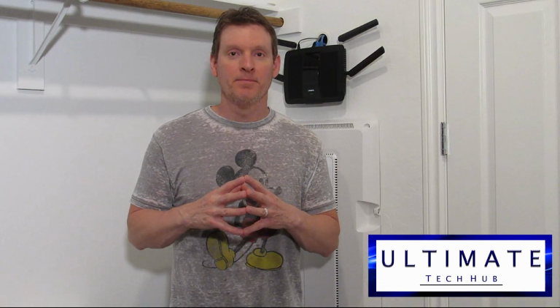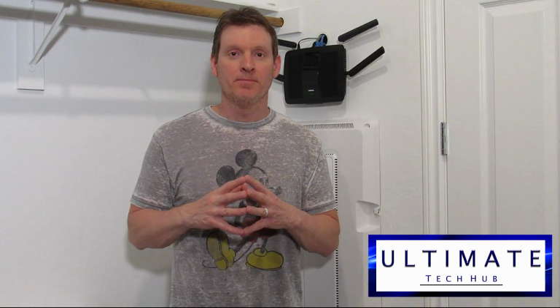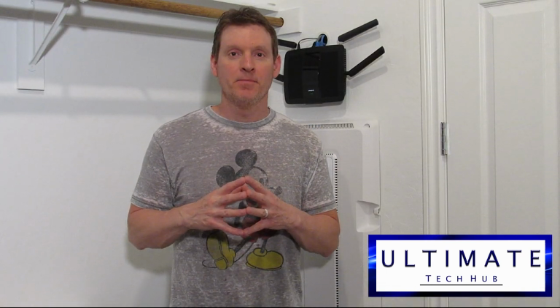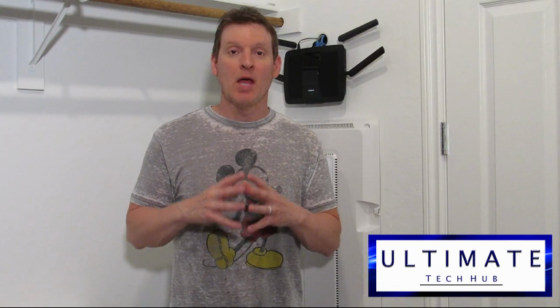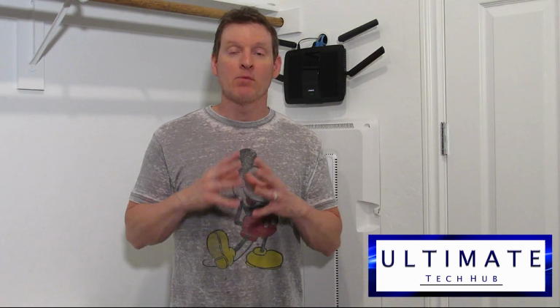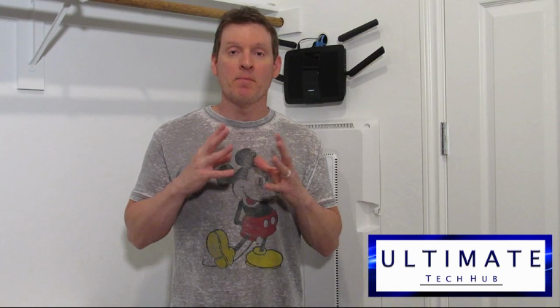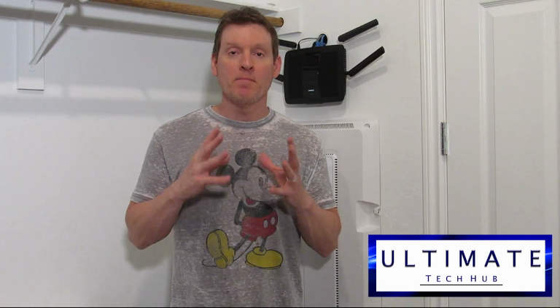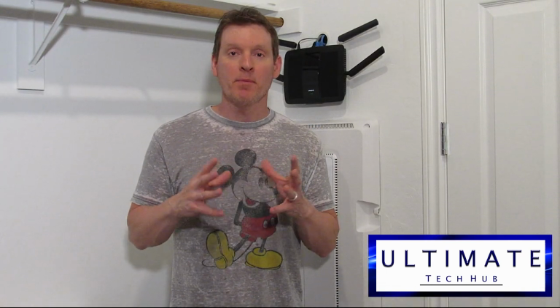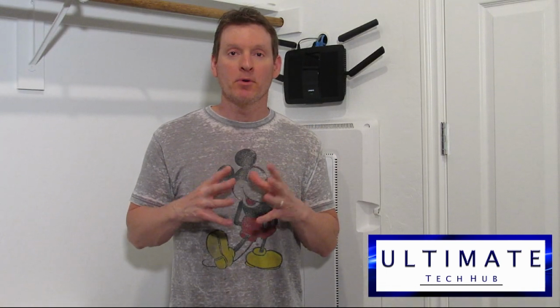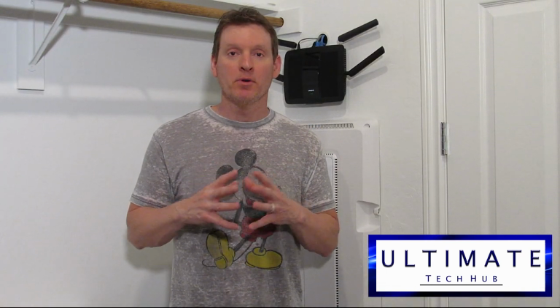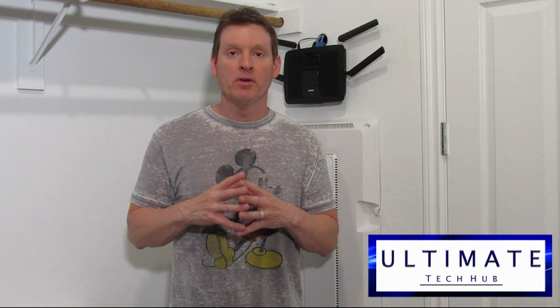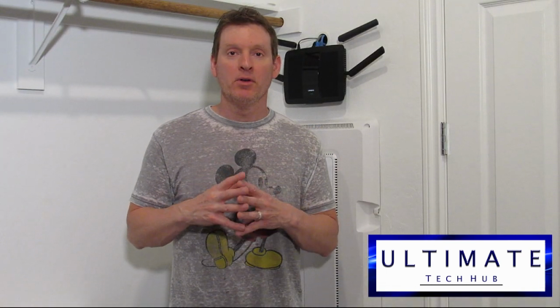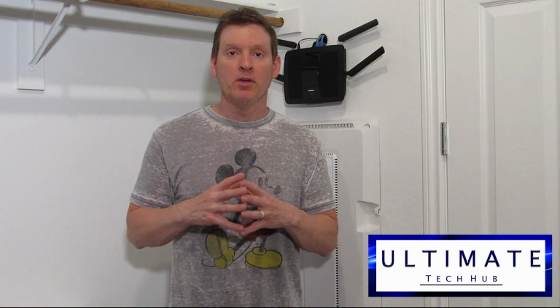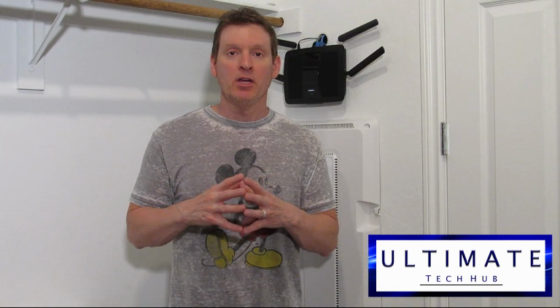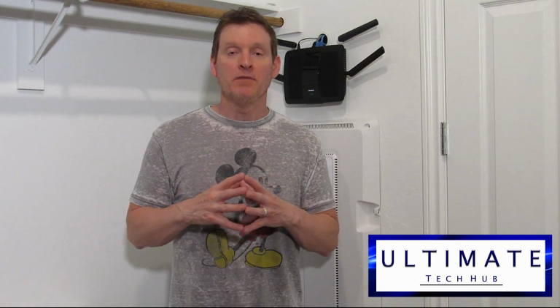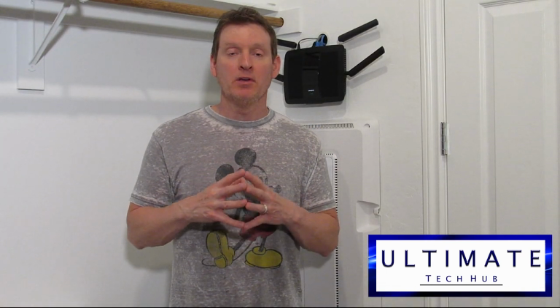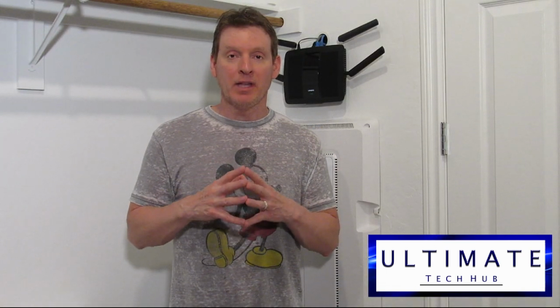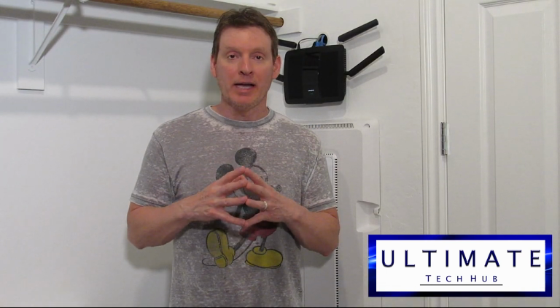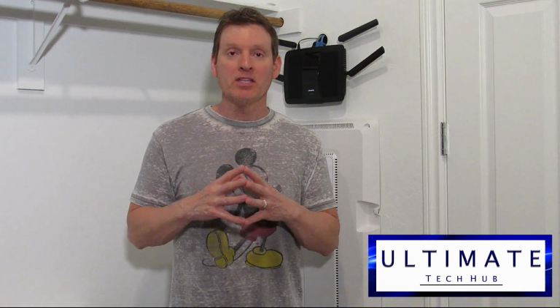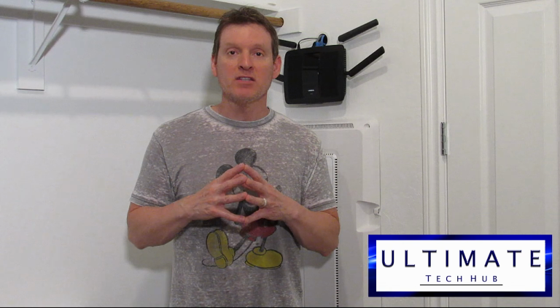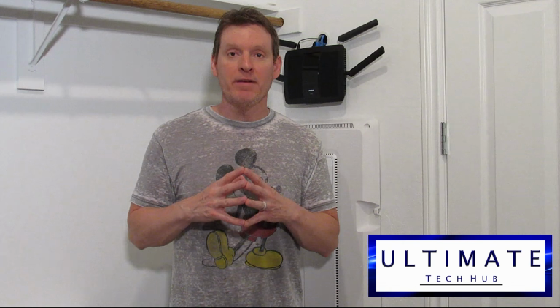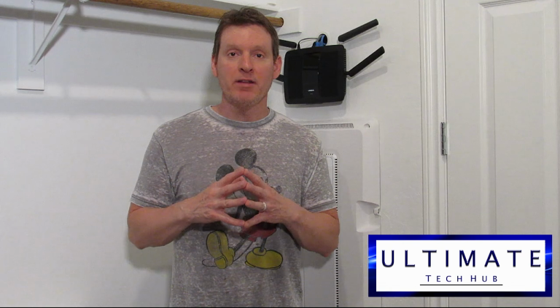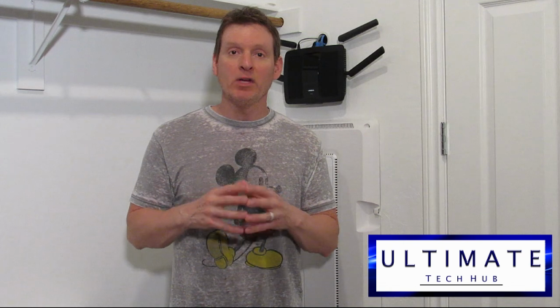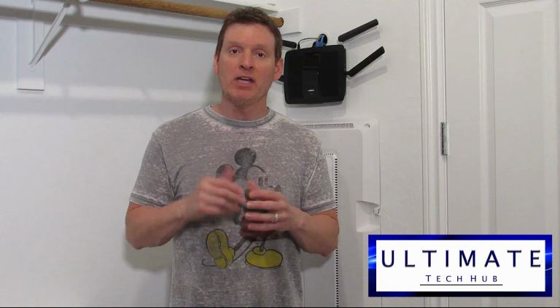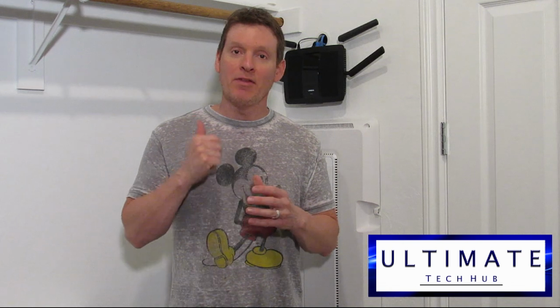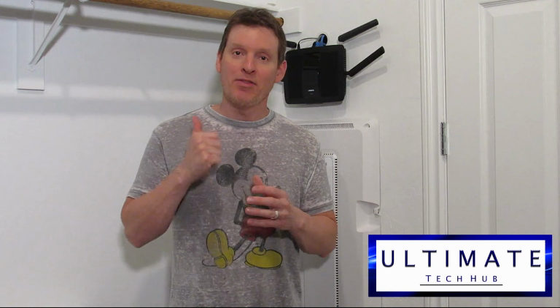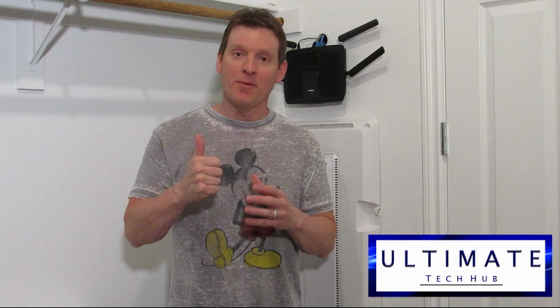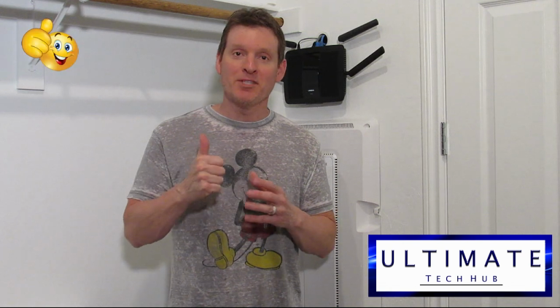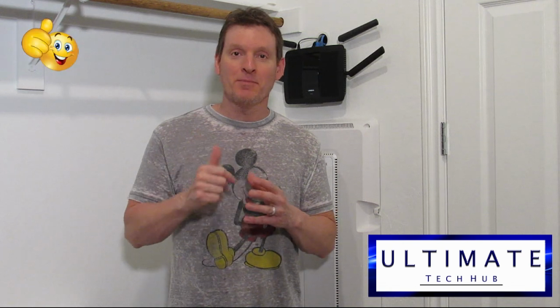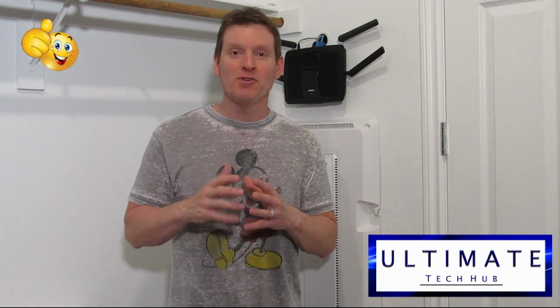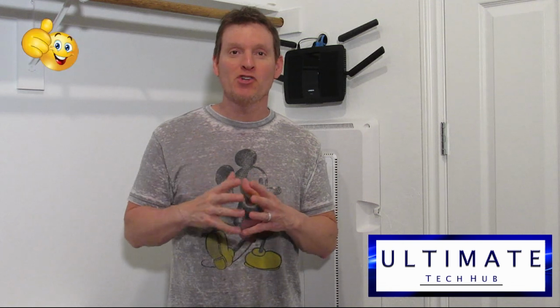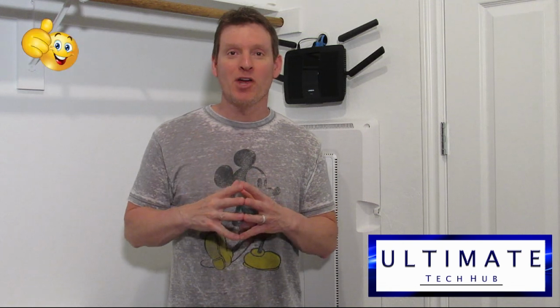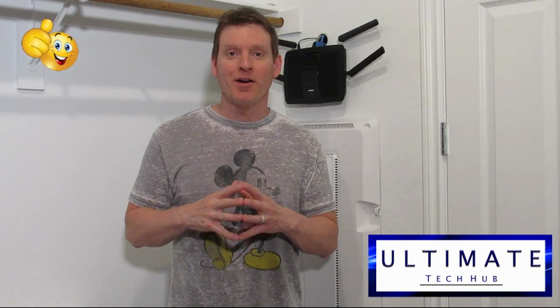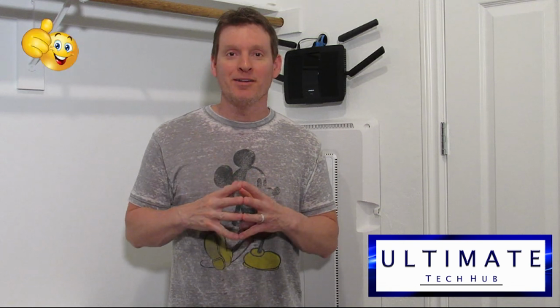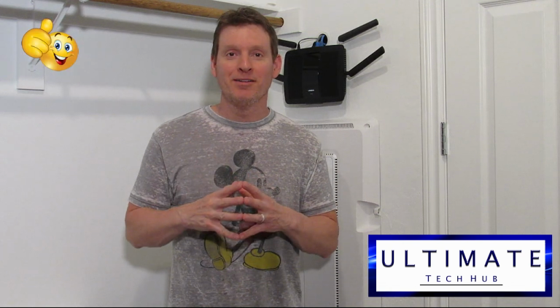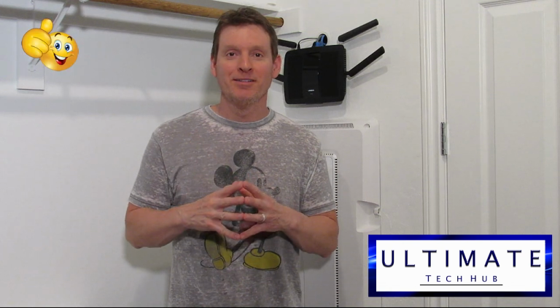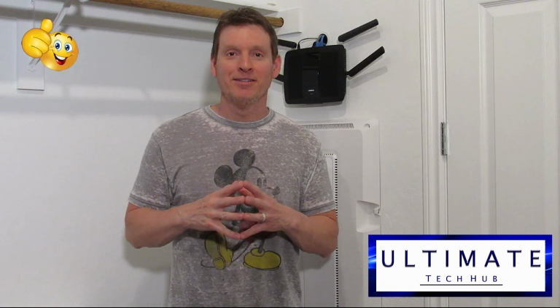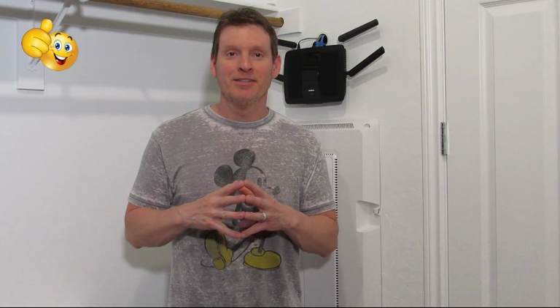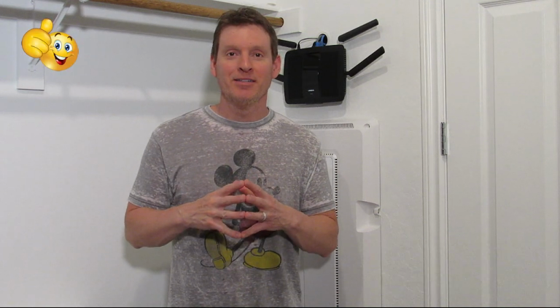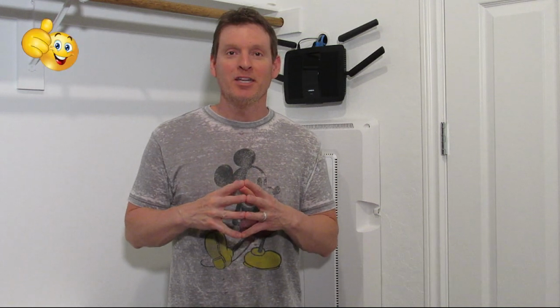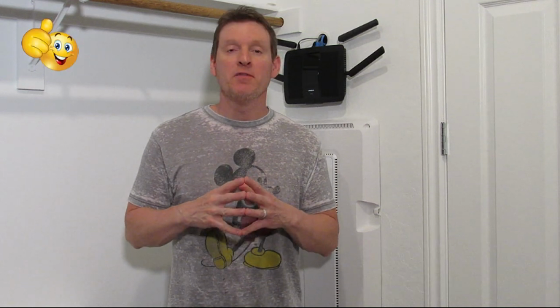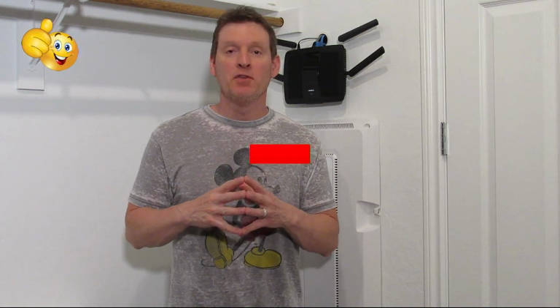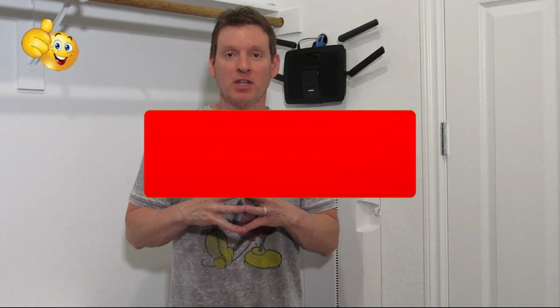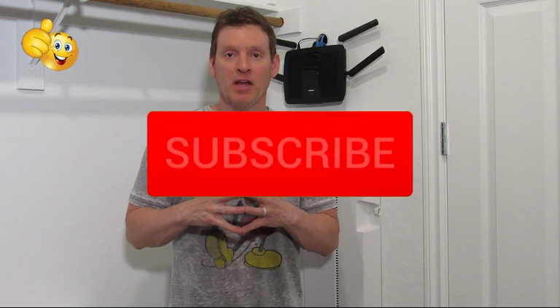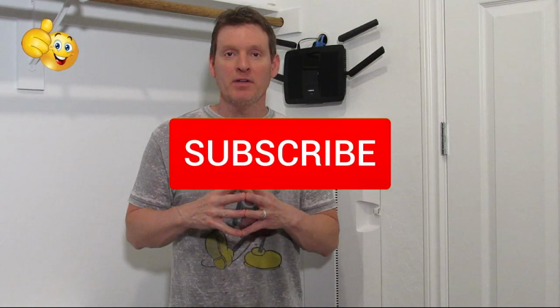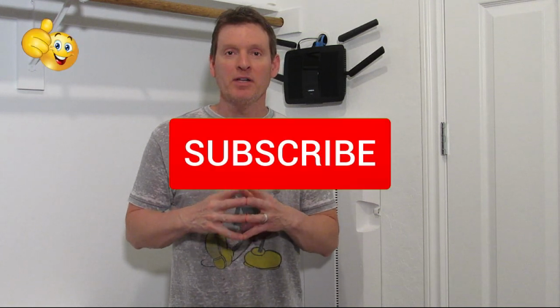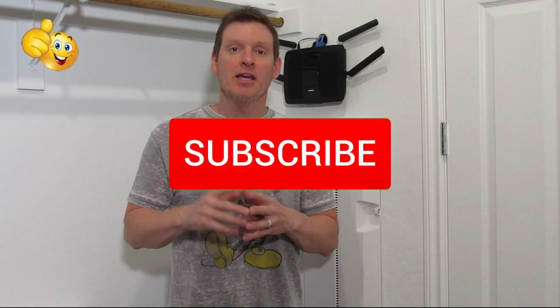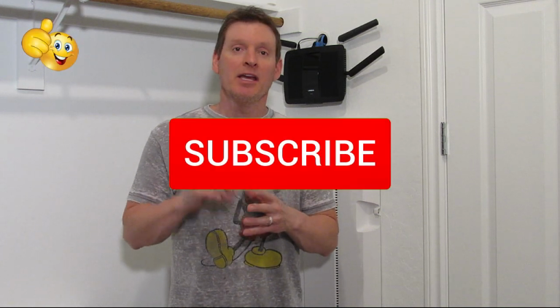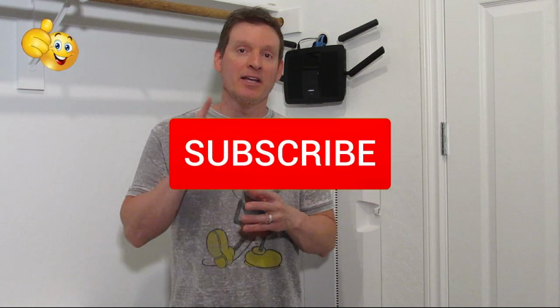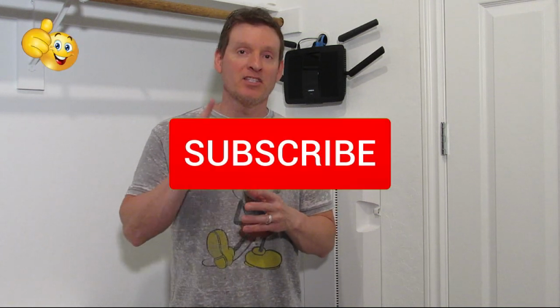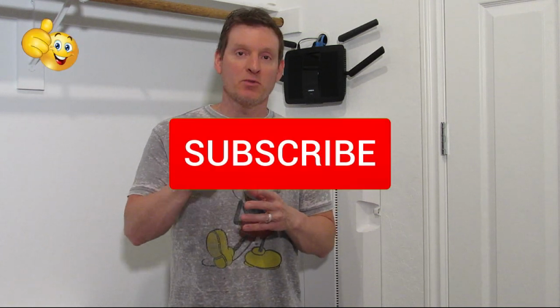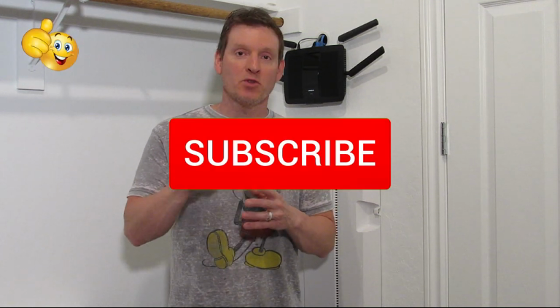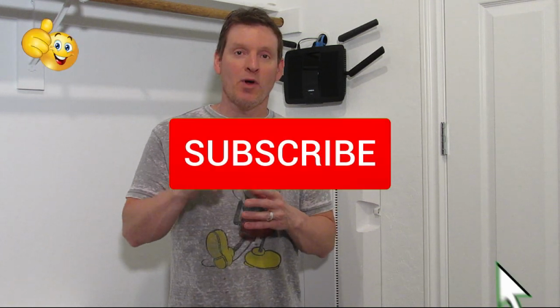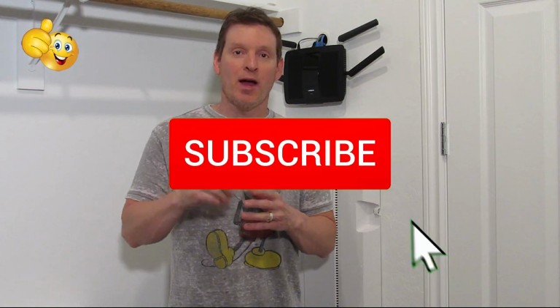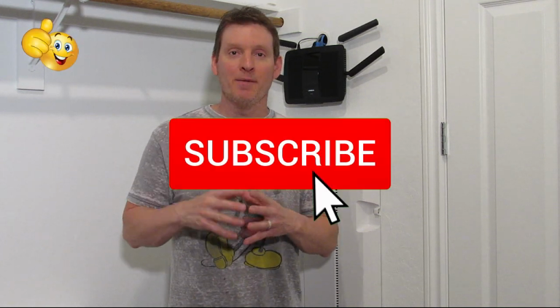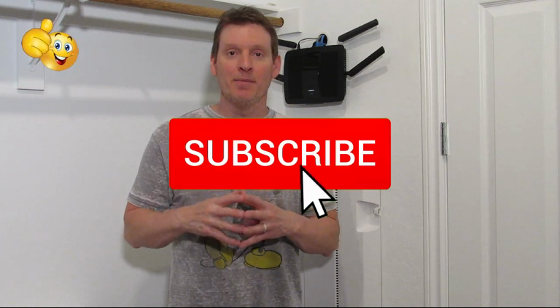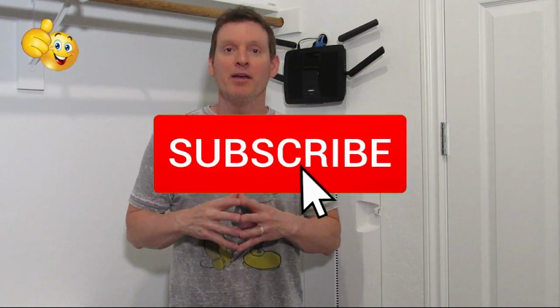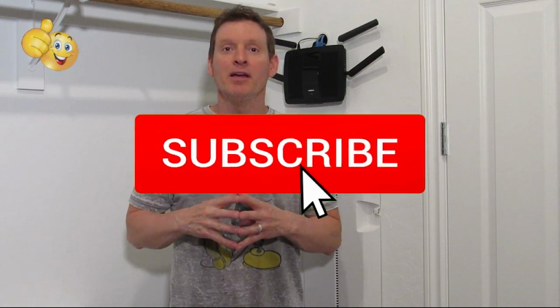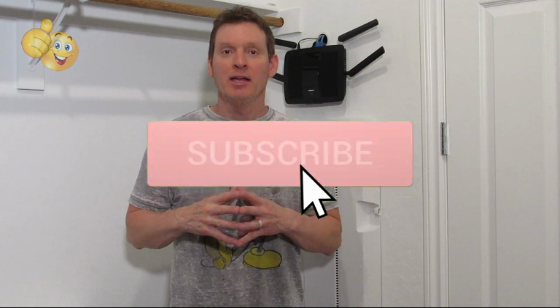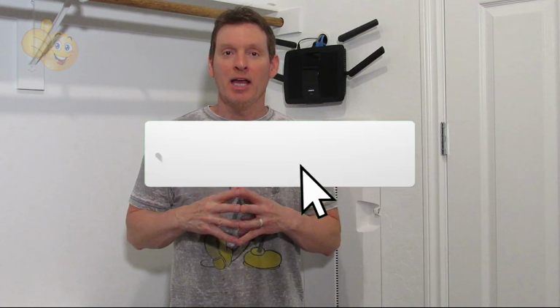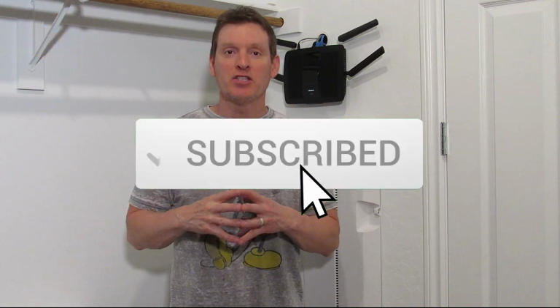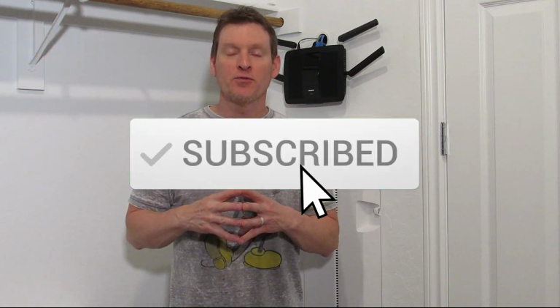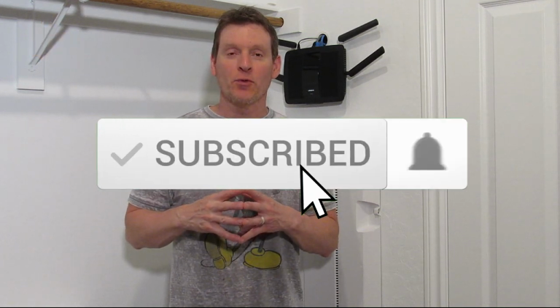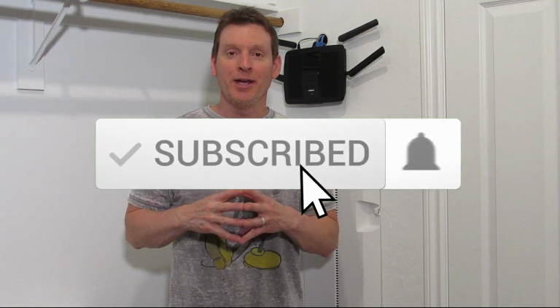And remember, if you like this video, give it a thumbs up and share it. If you love it, hit subscribe — it's free.